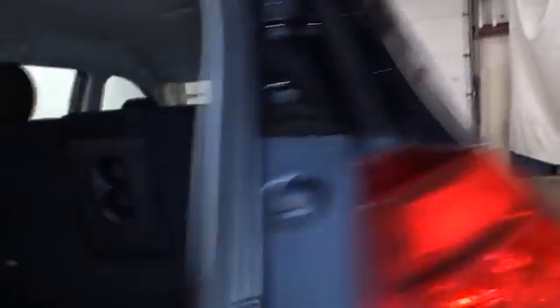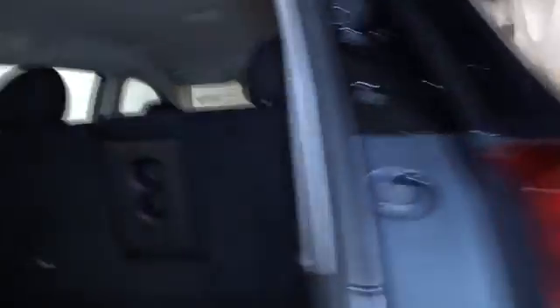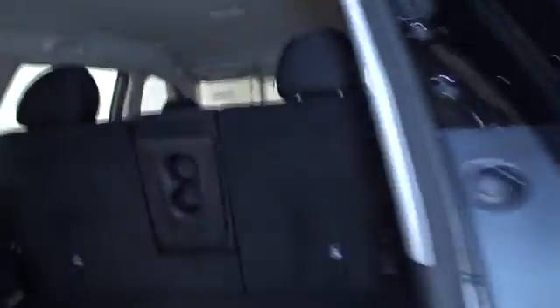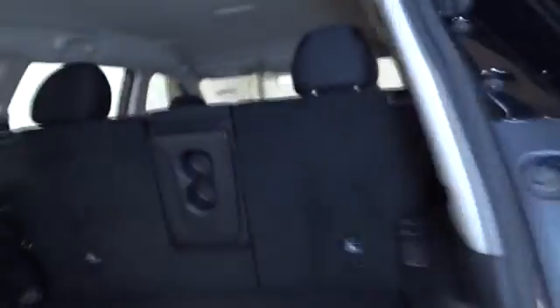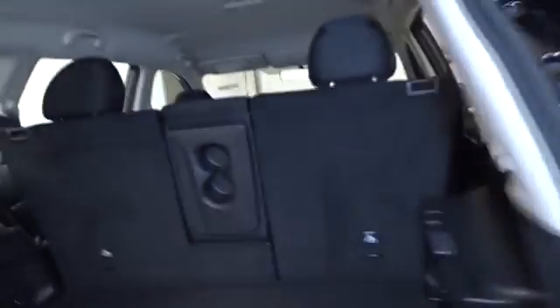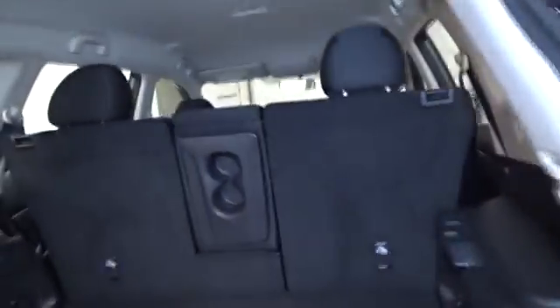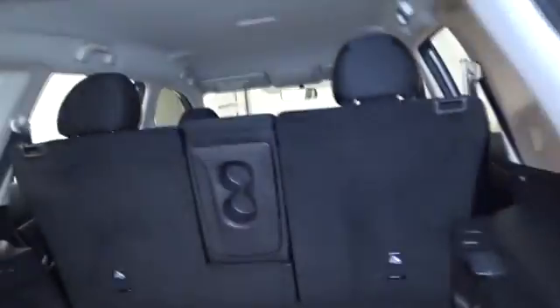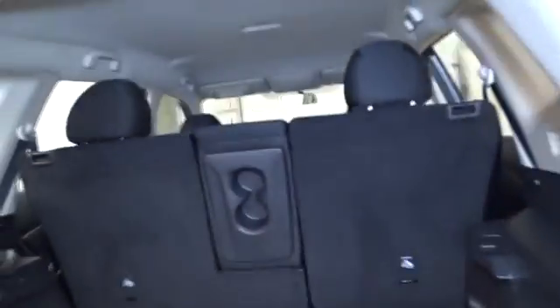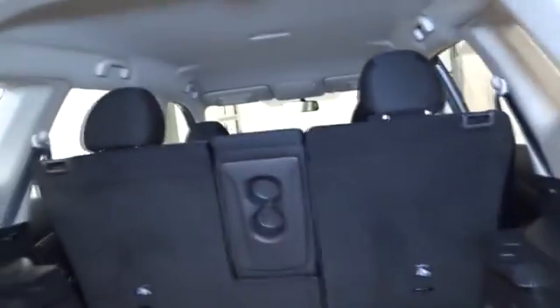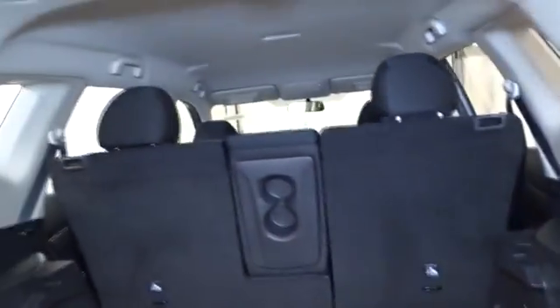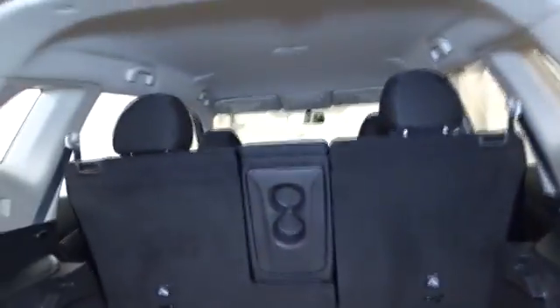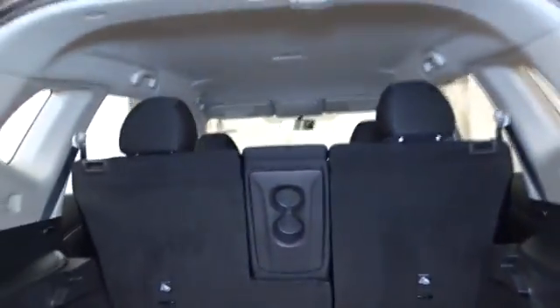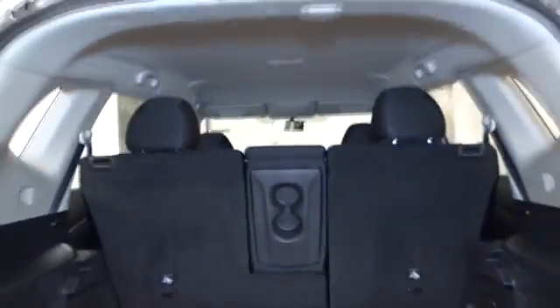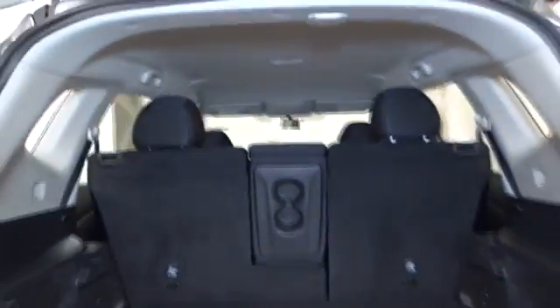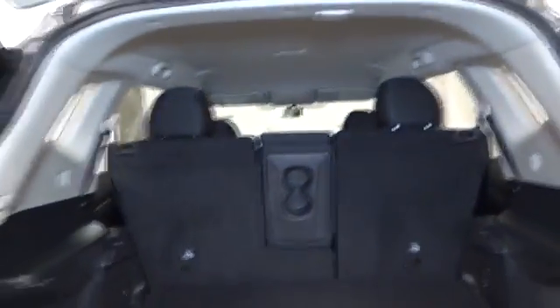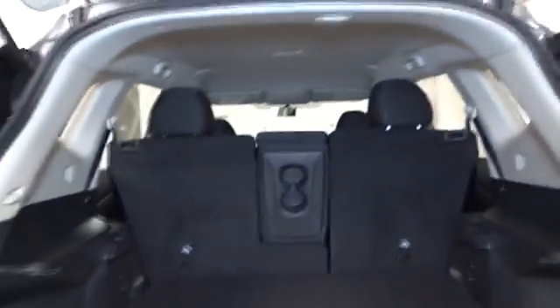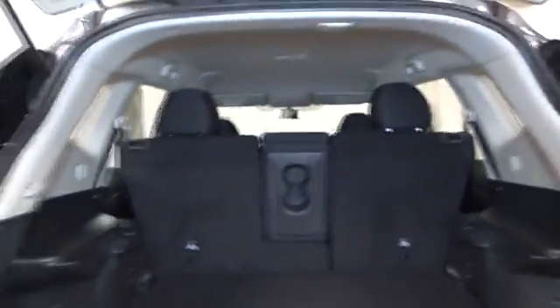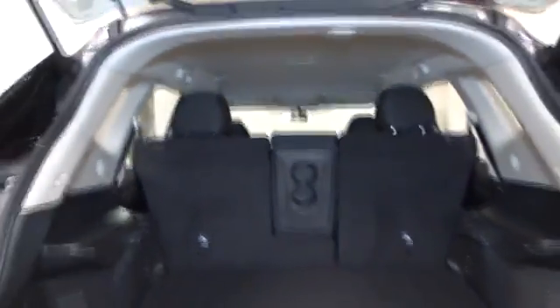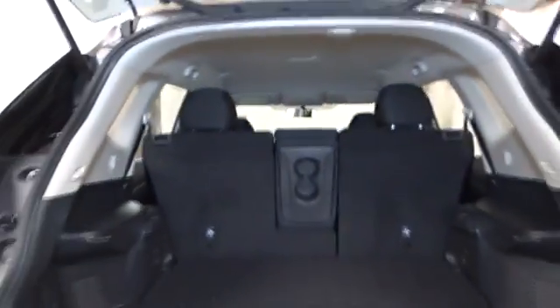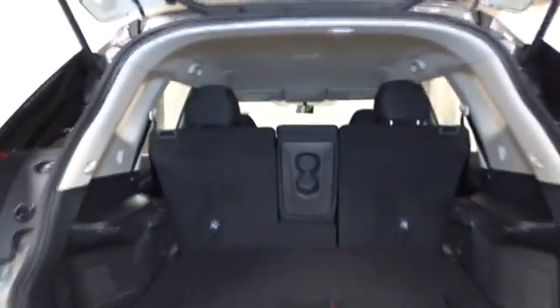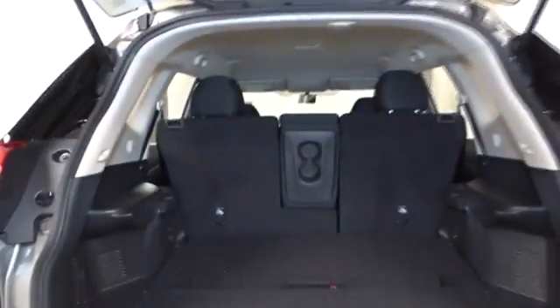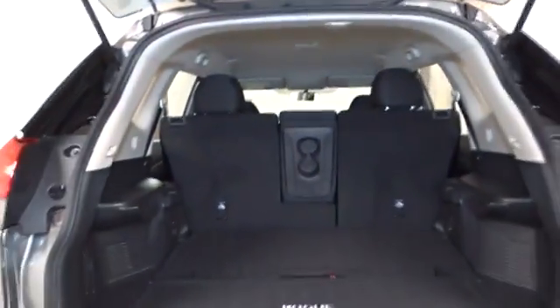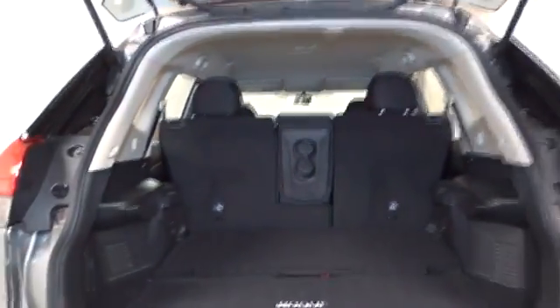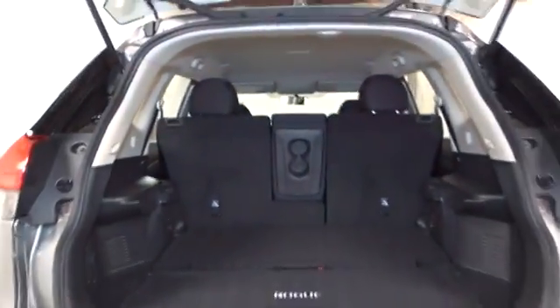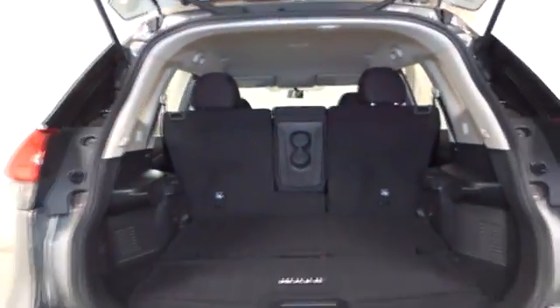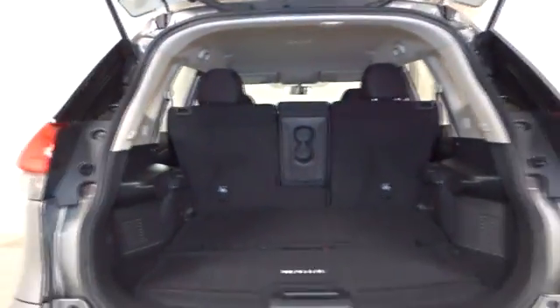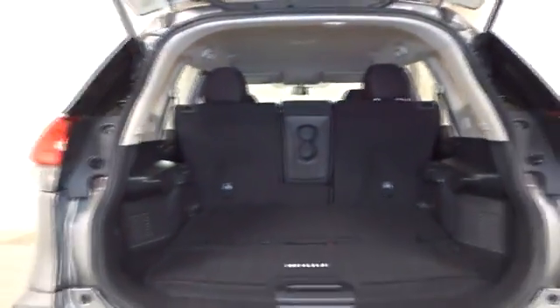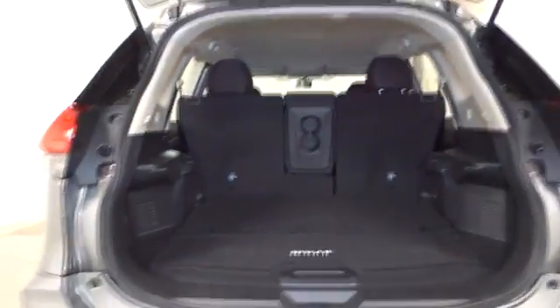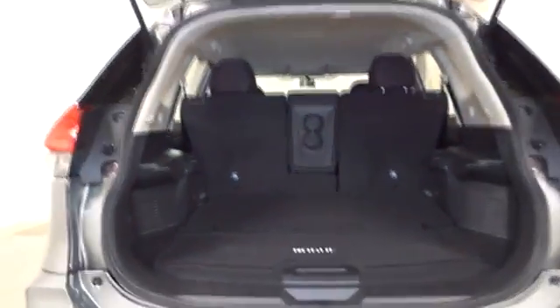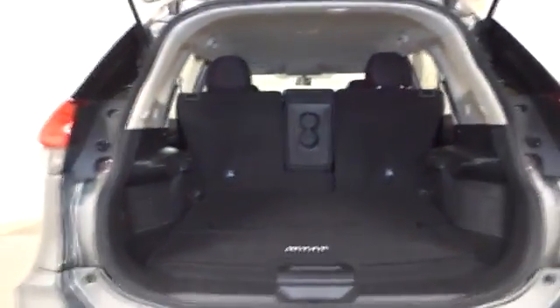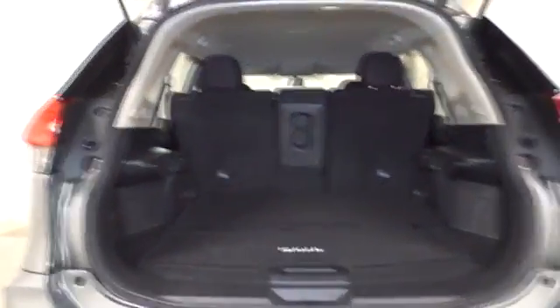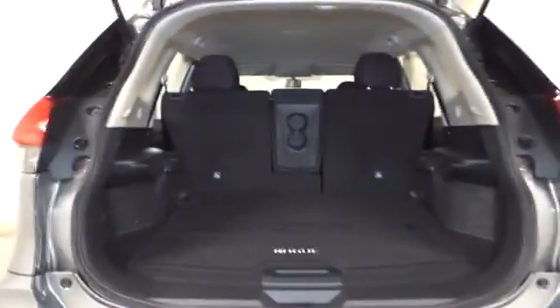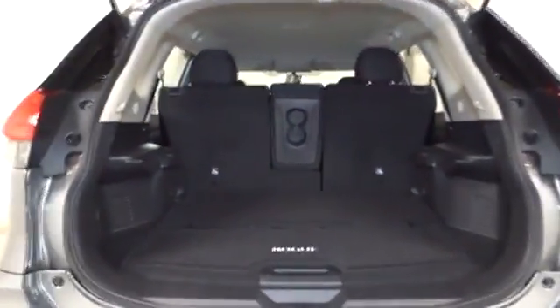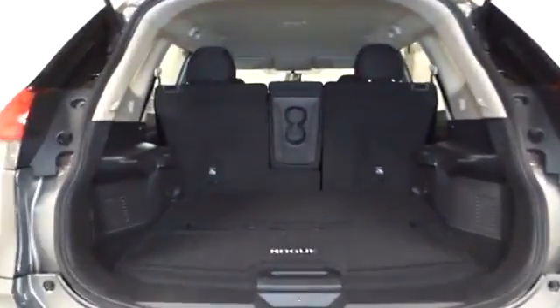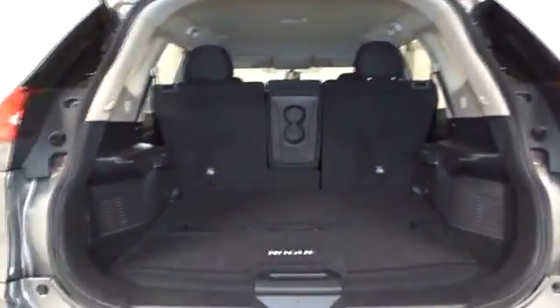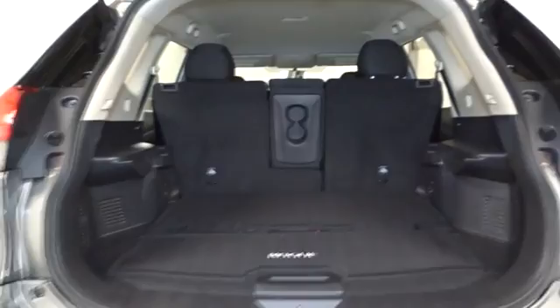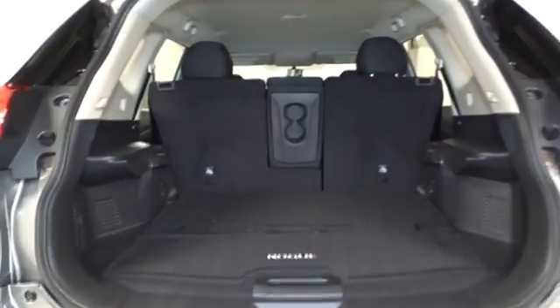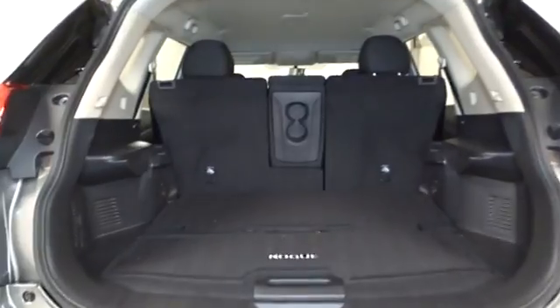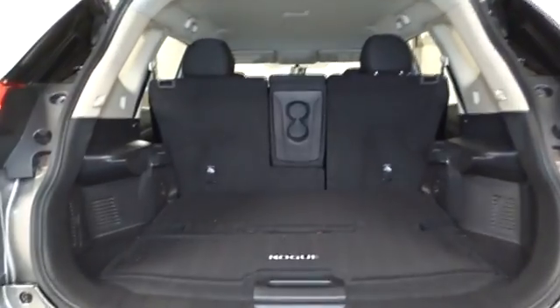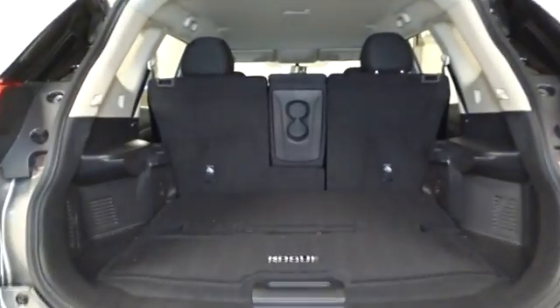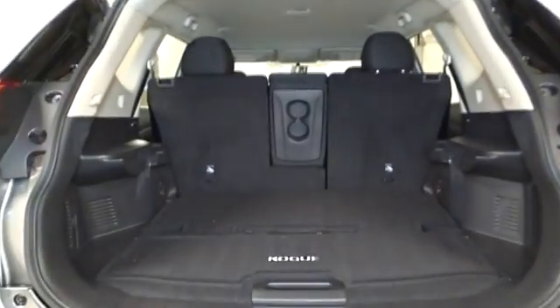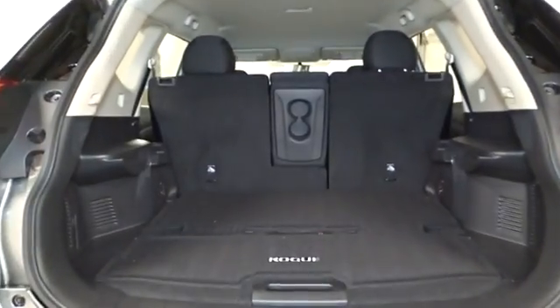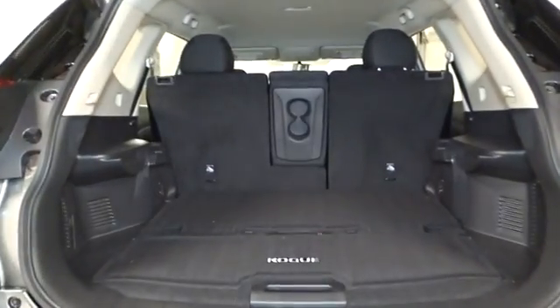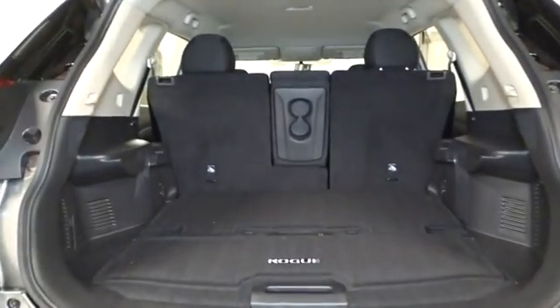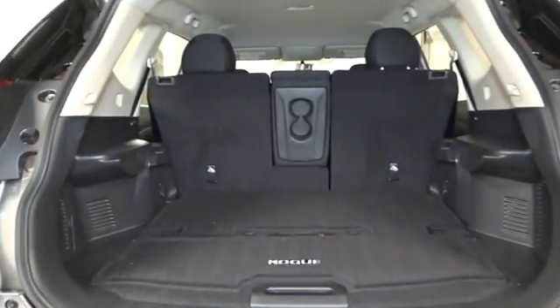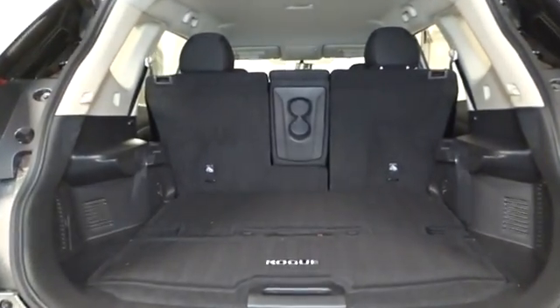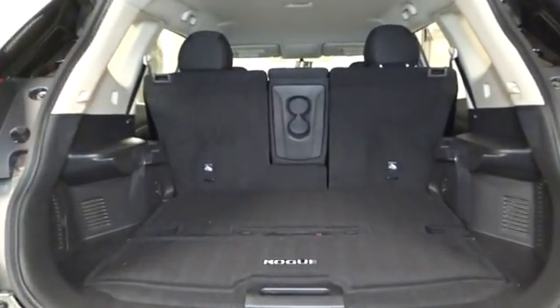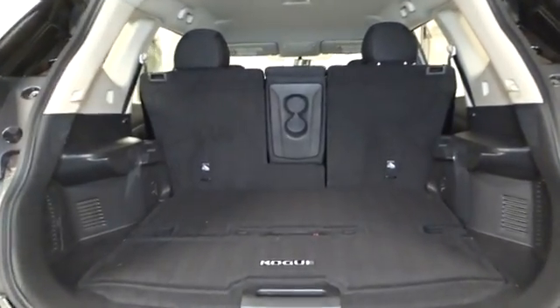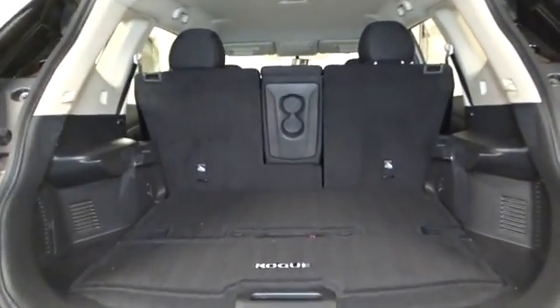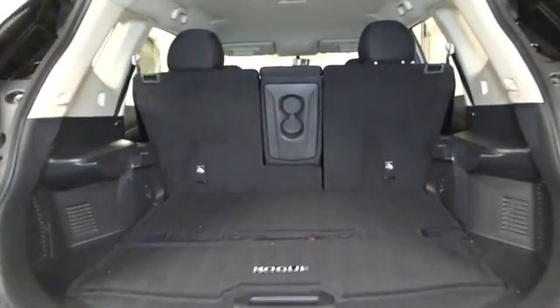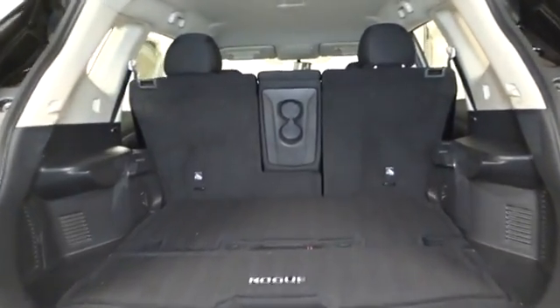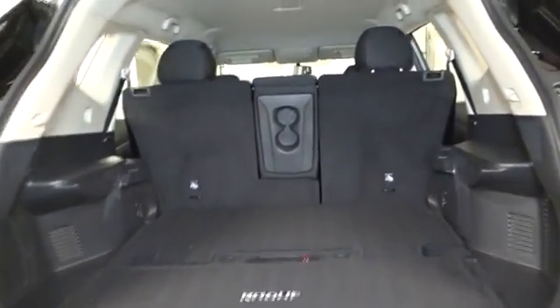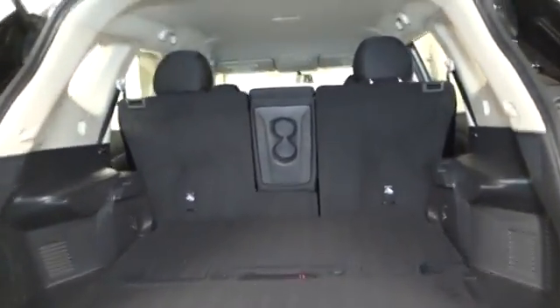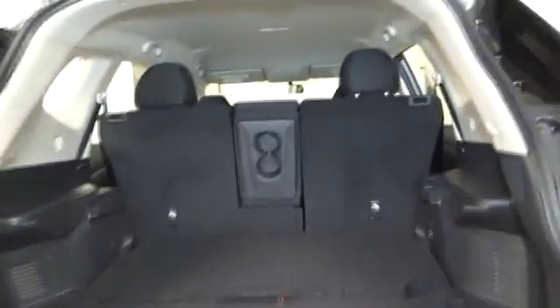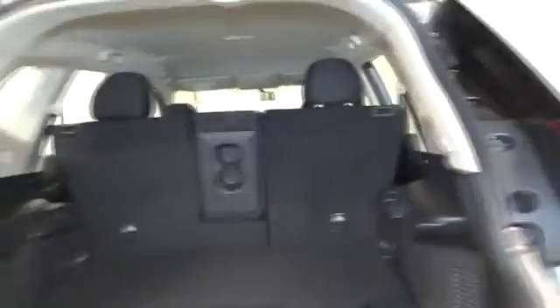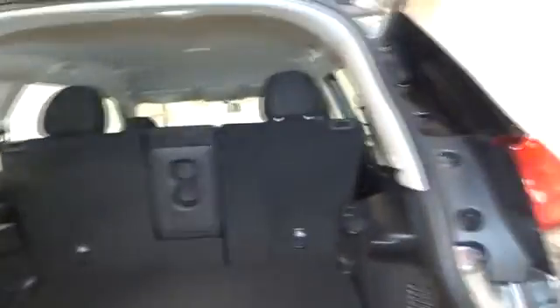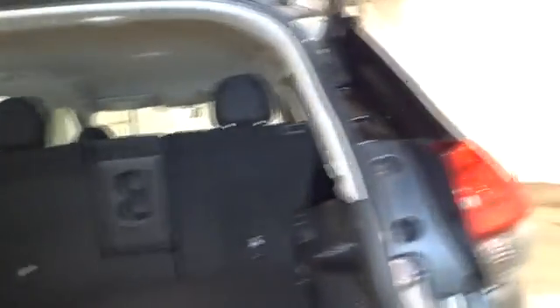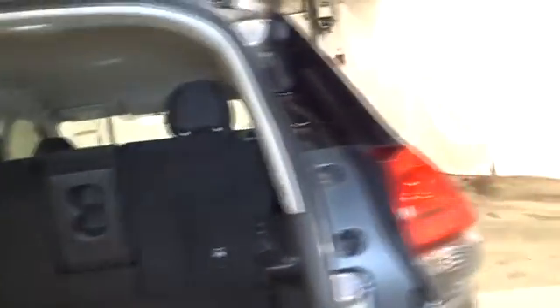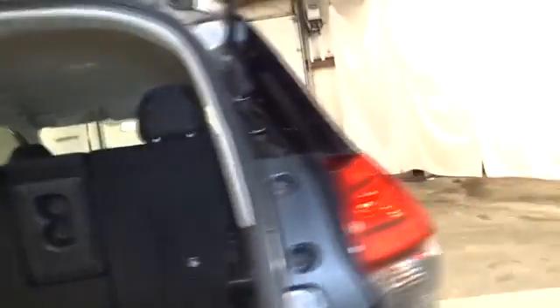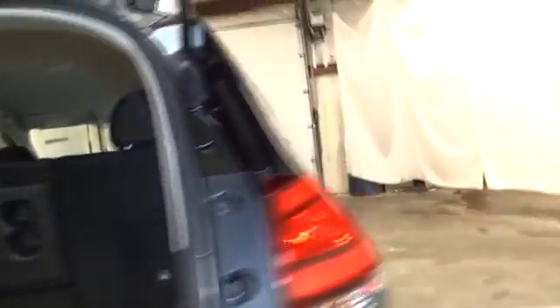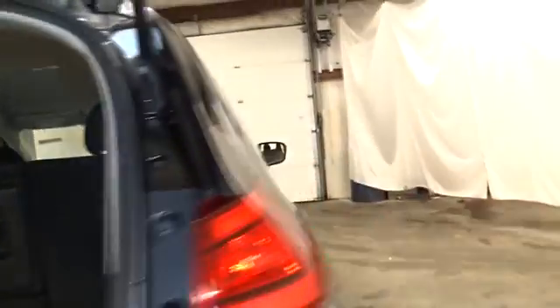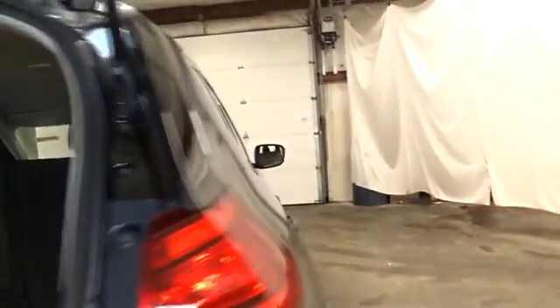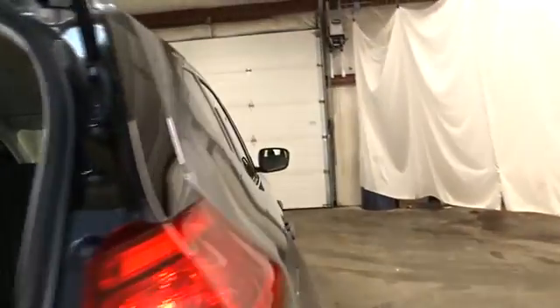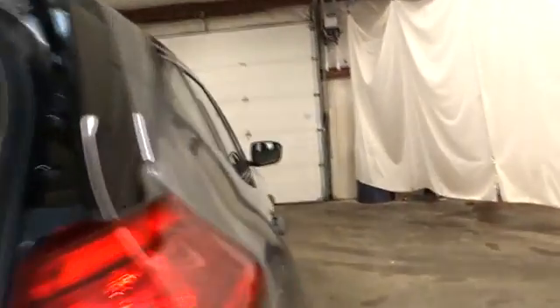Day and night rear view mirror, brake assist, cloth seat trim, engine immobilizer, black door handles, four-piece floor mat set.